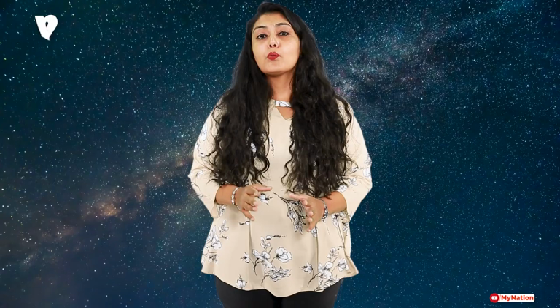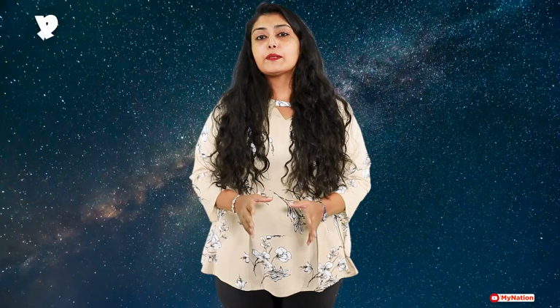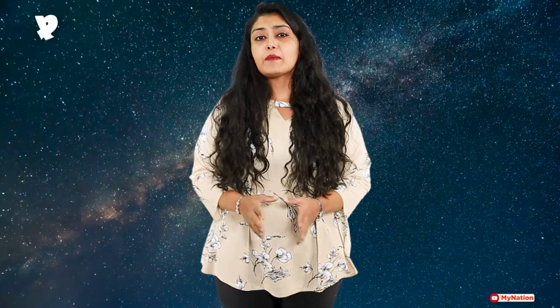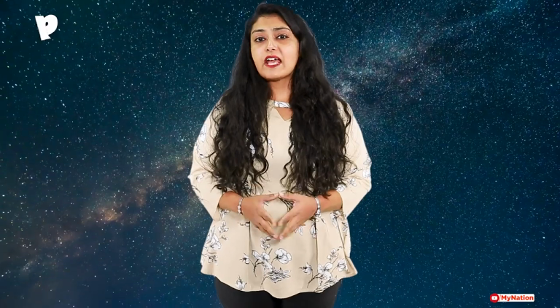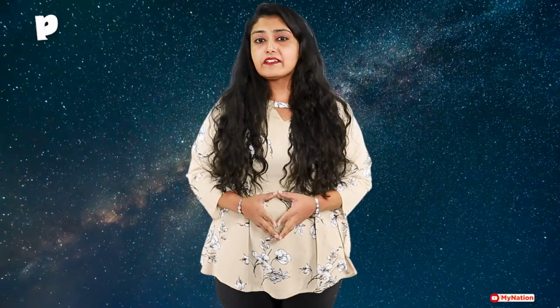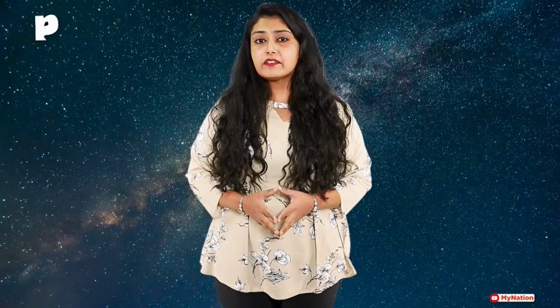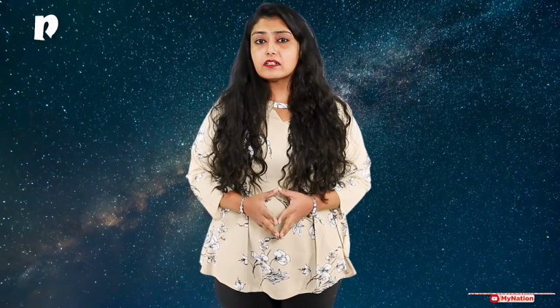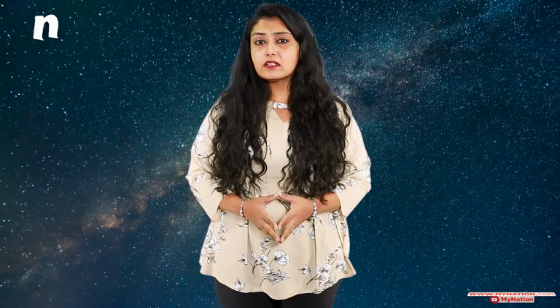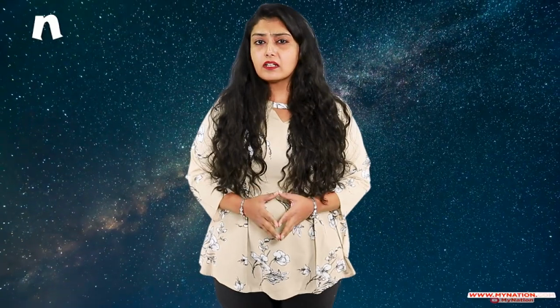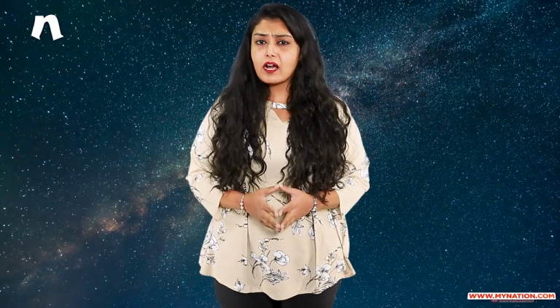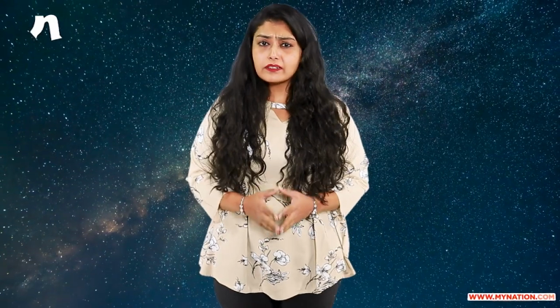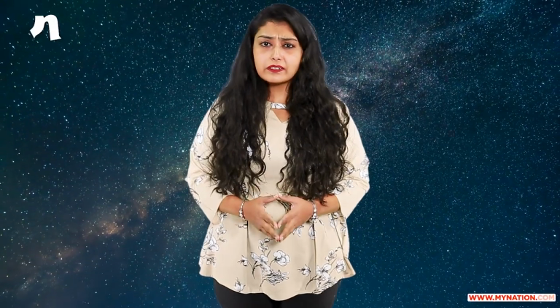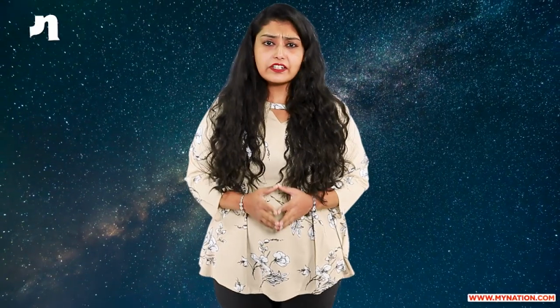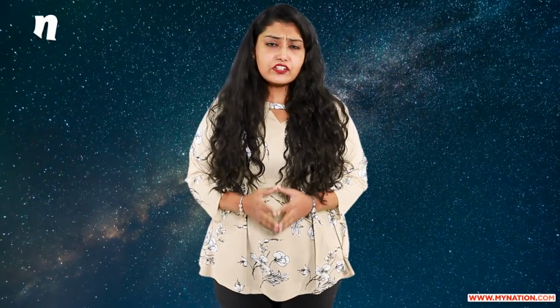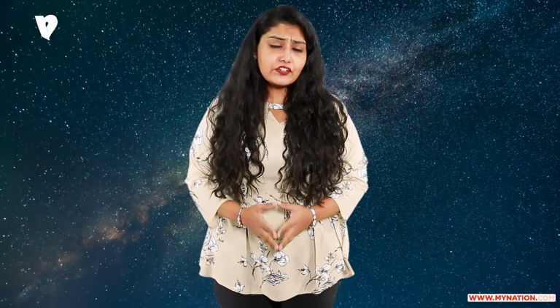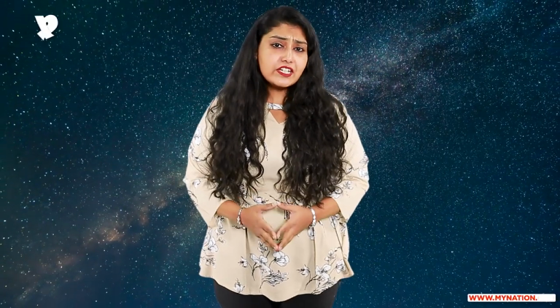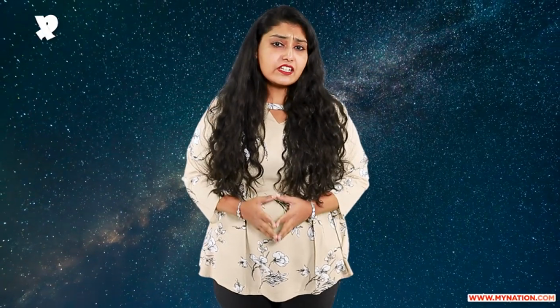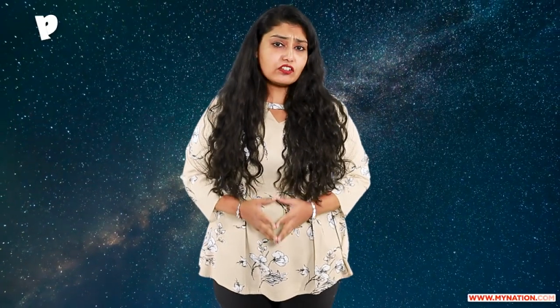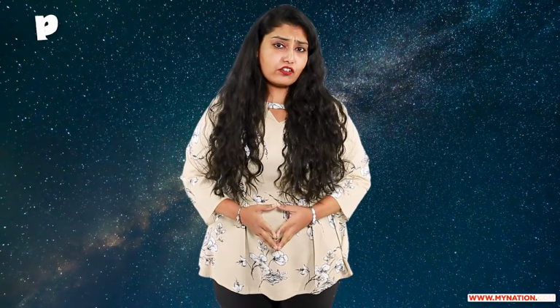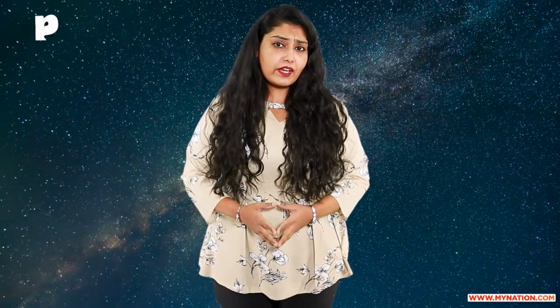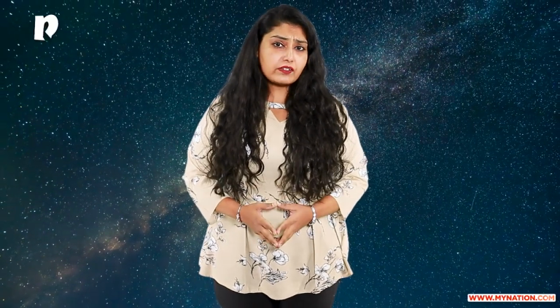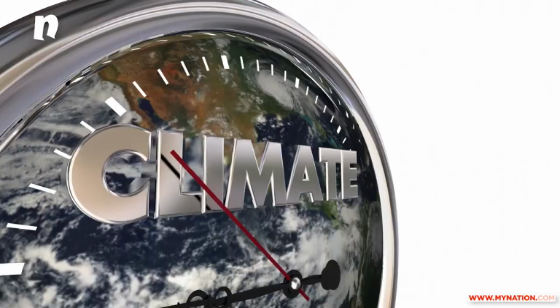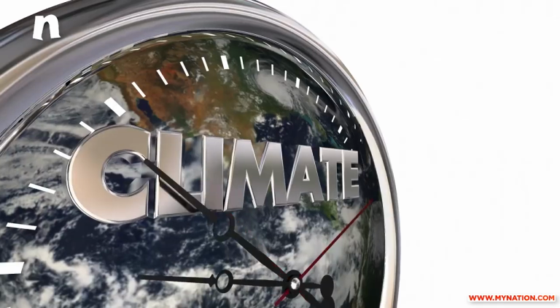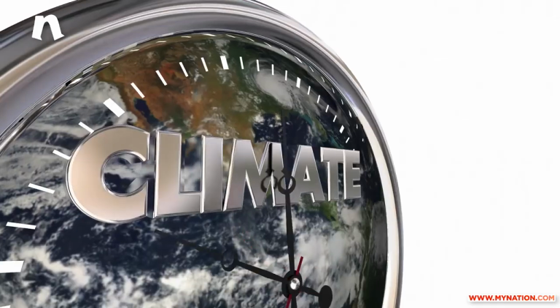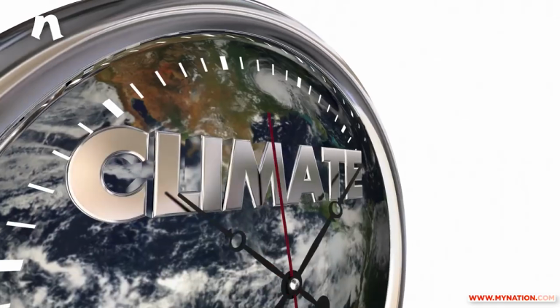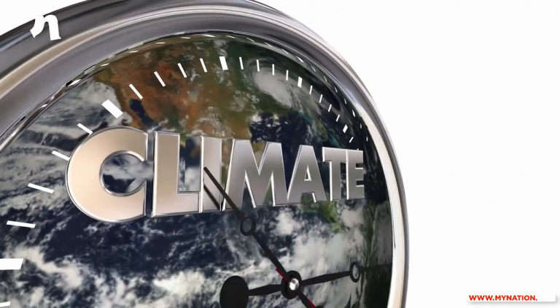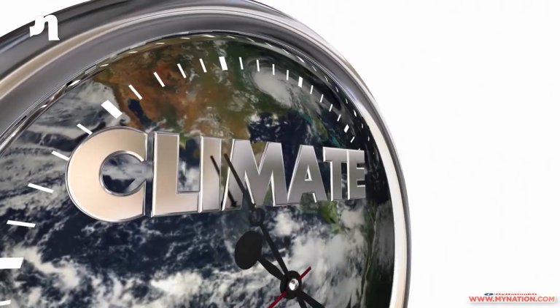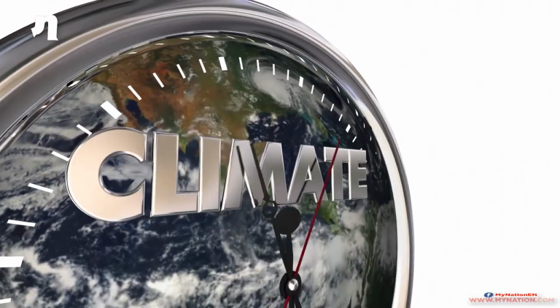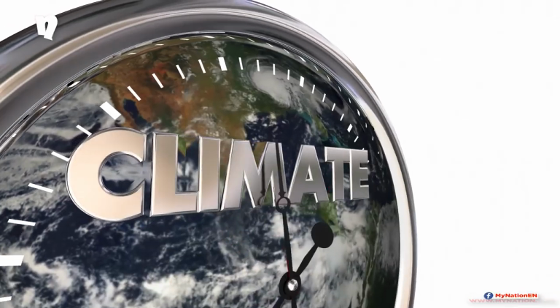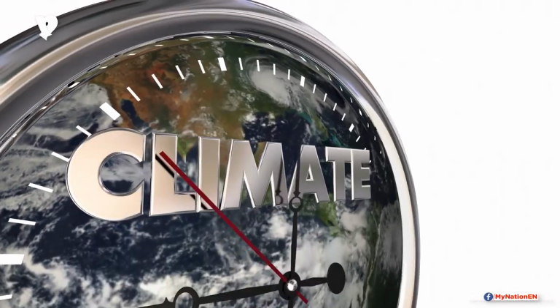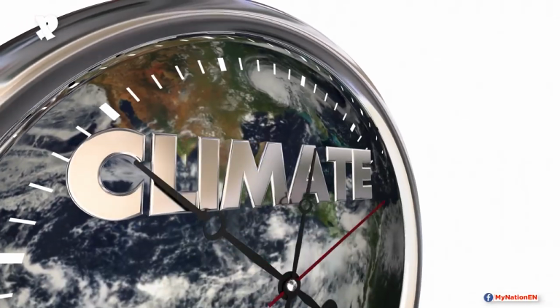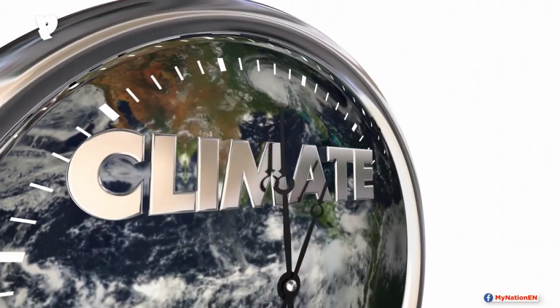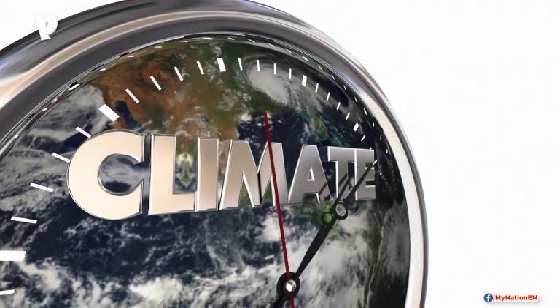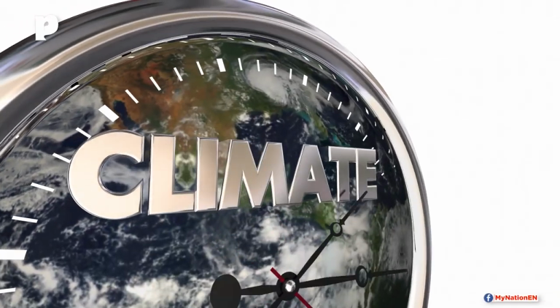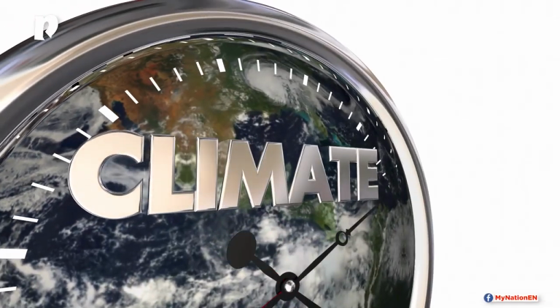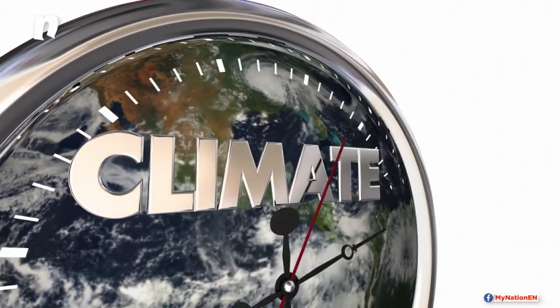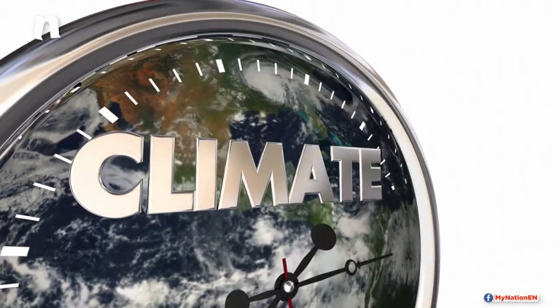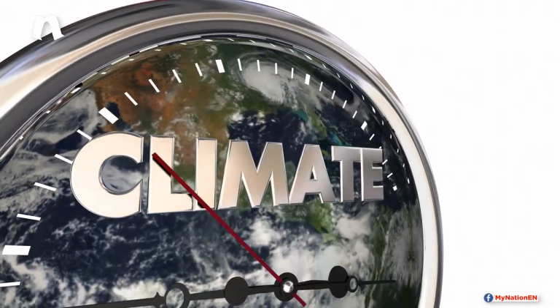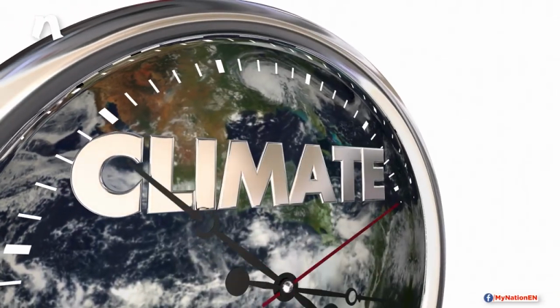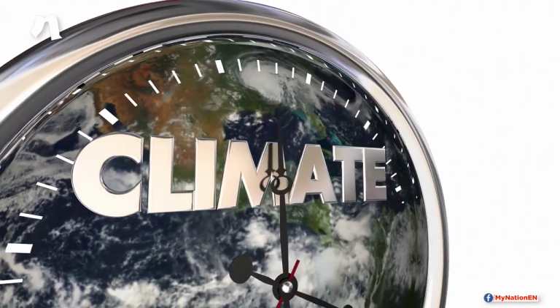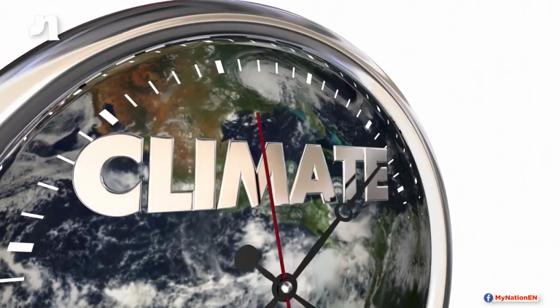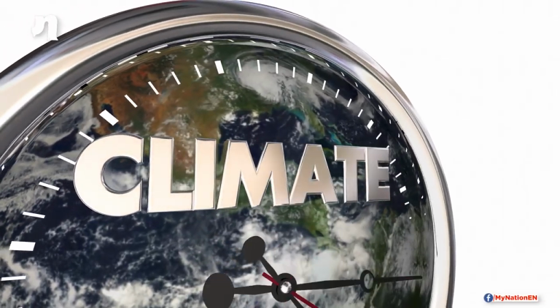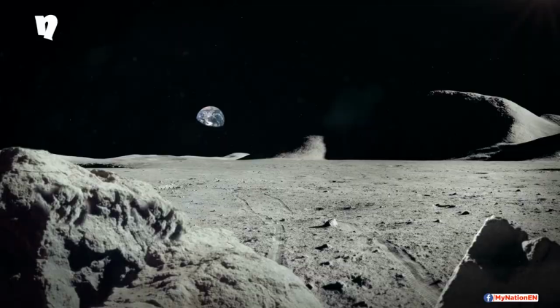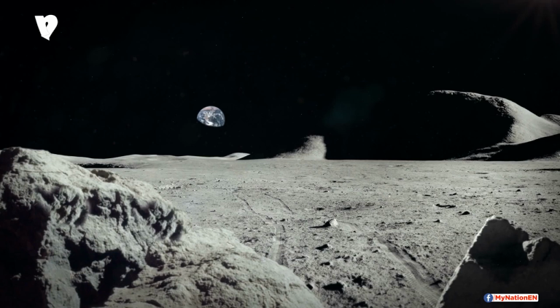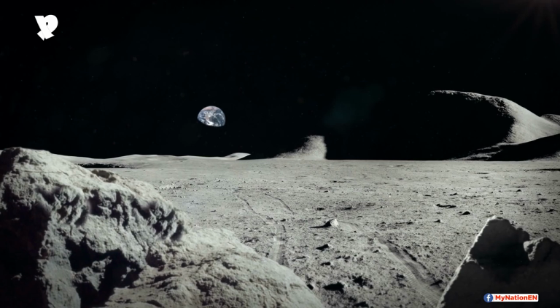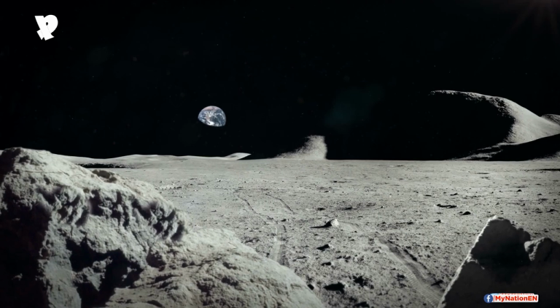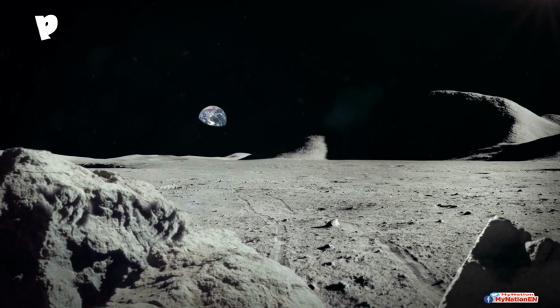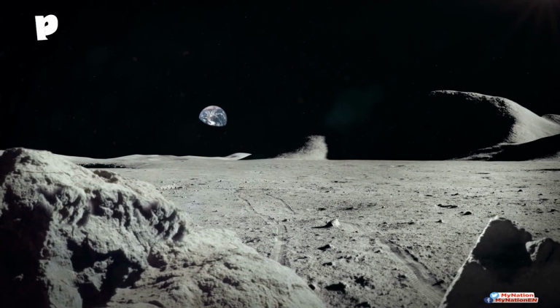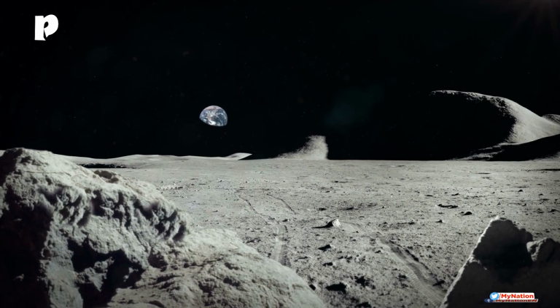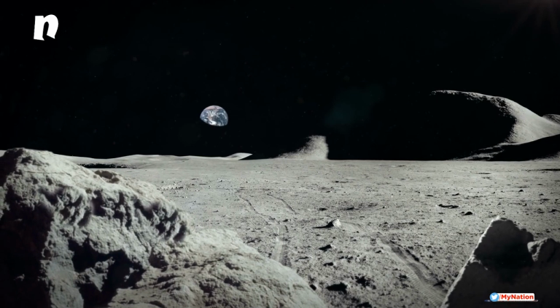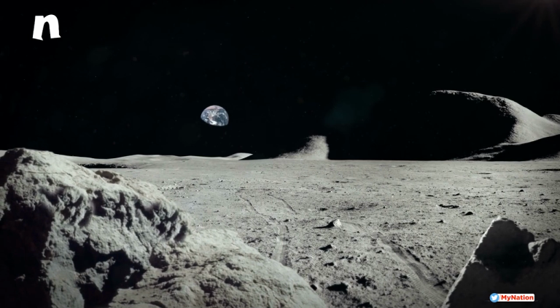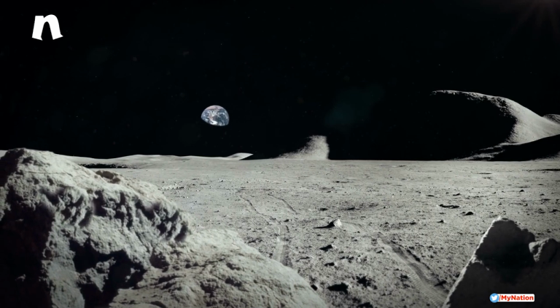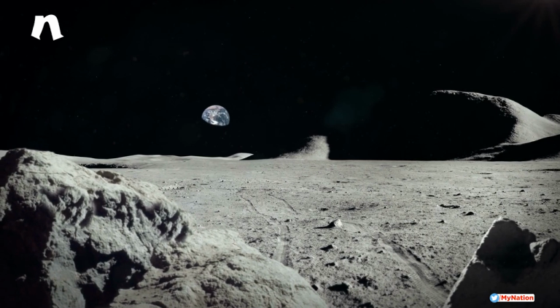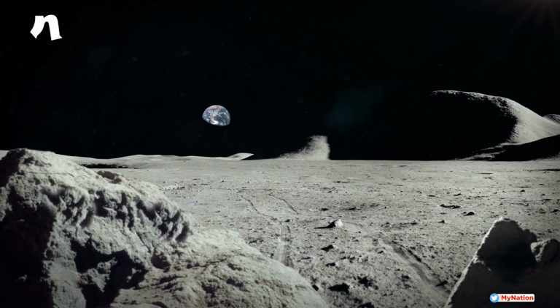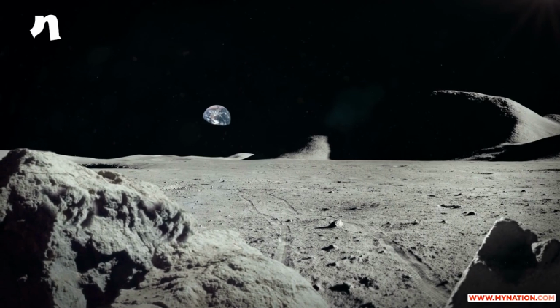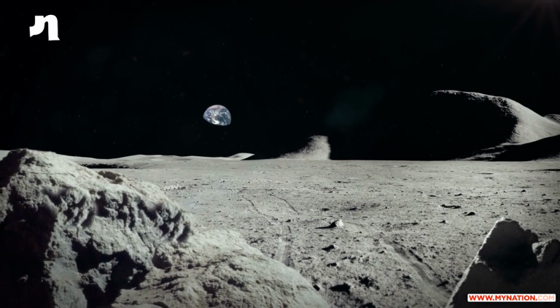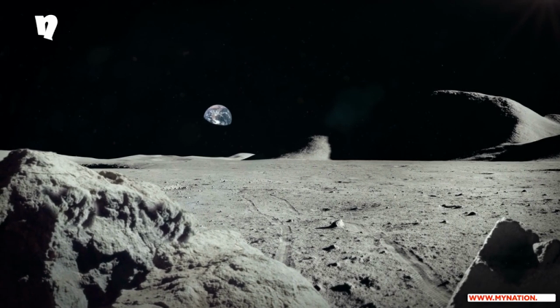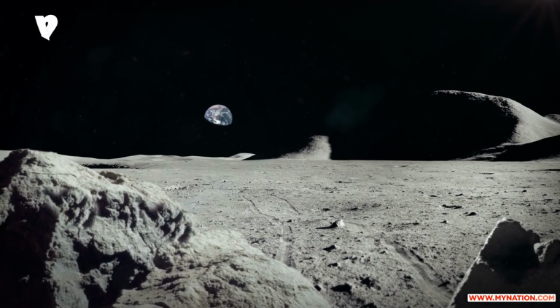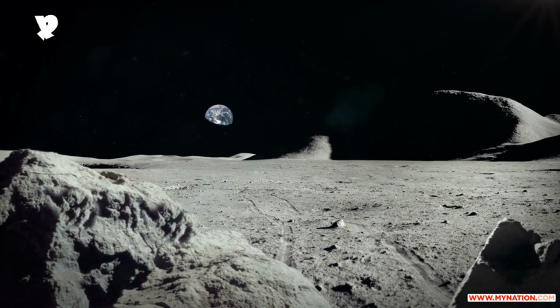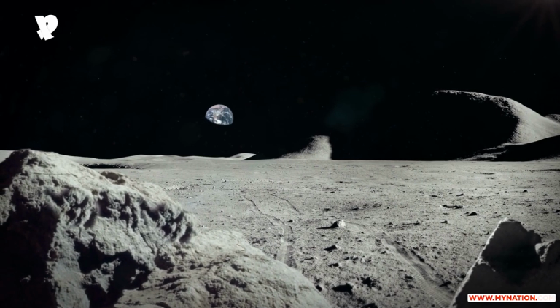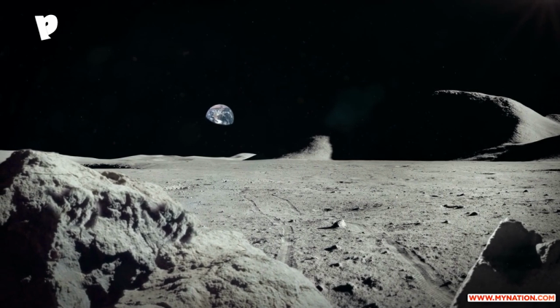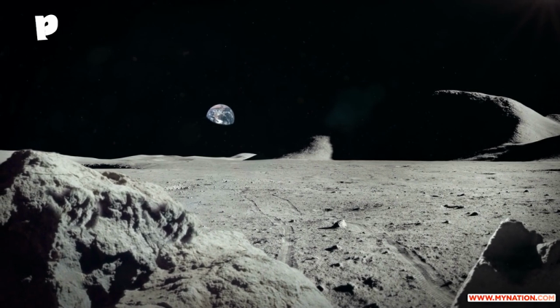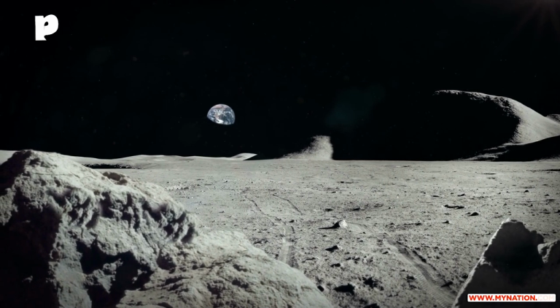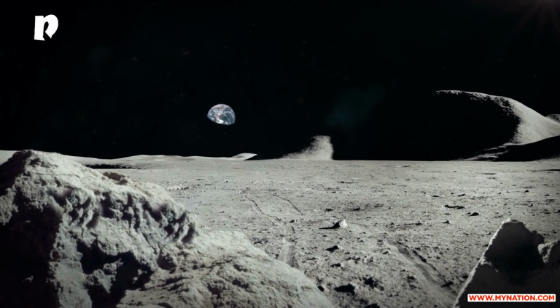With planet Earth under increasing threat, scientists around the world are now exploring how human beings can inhabit the Moon or Mars.